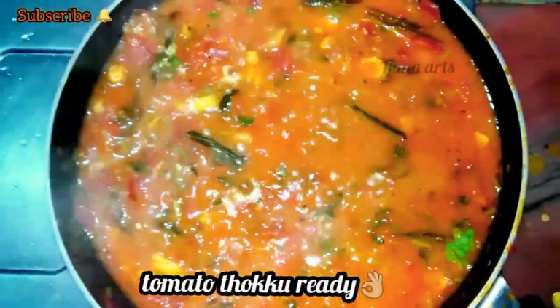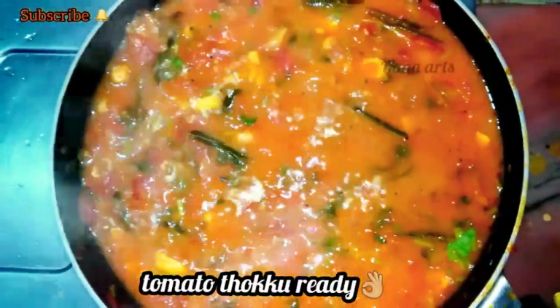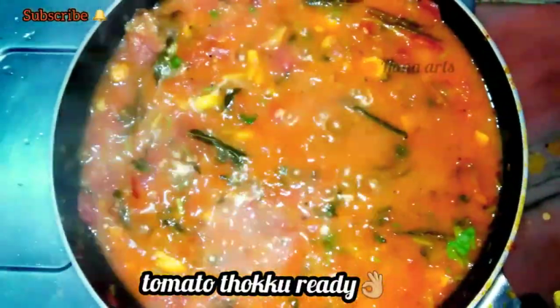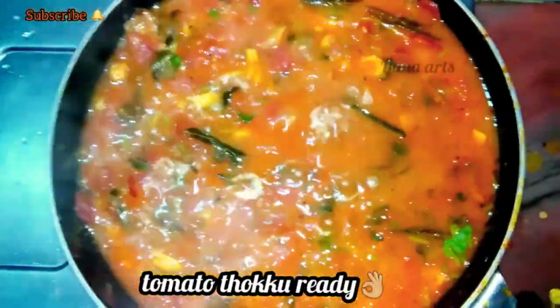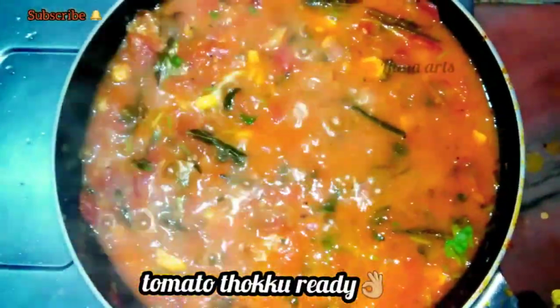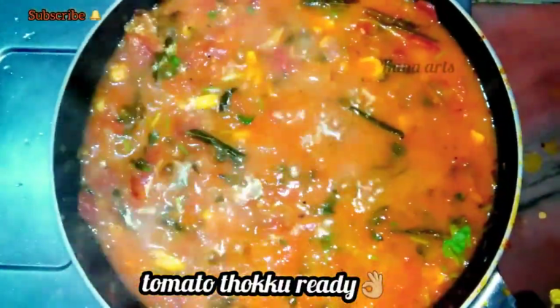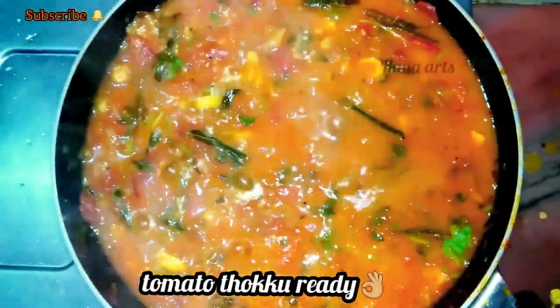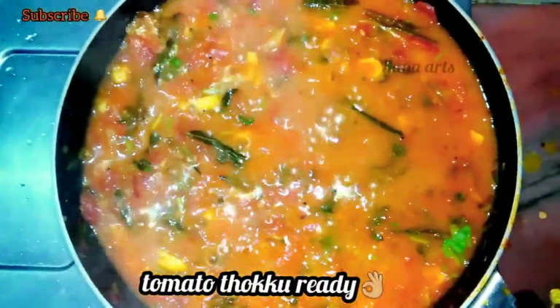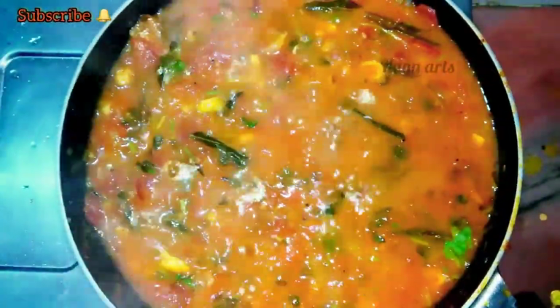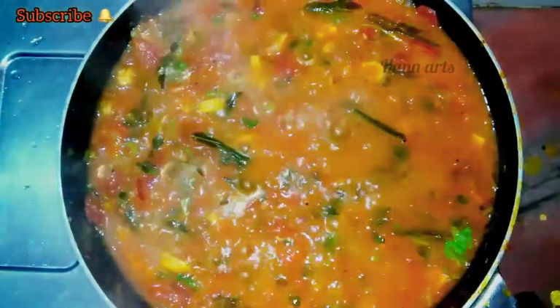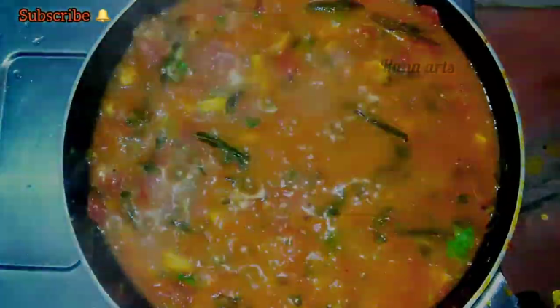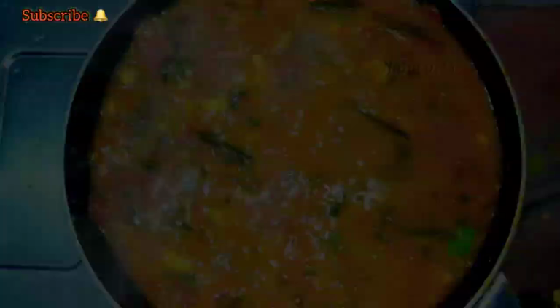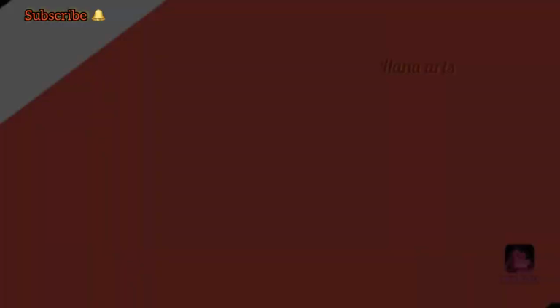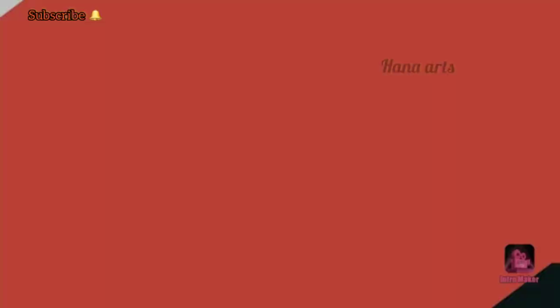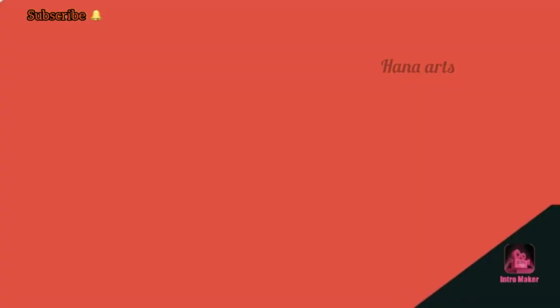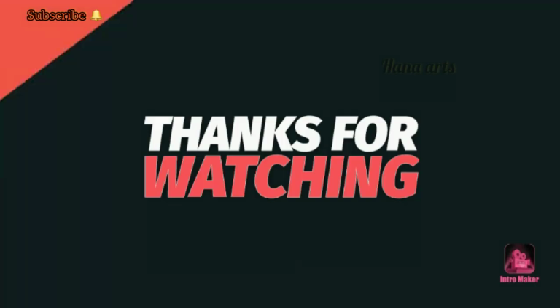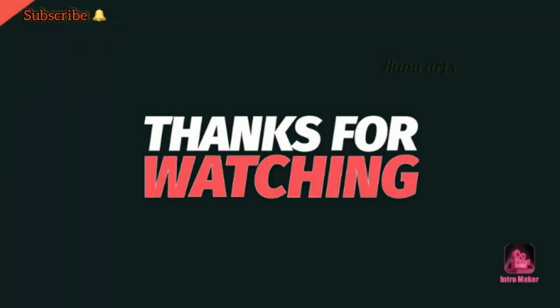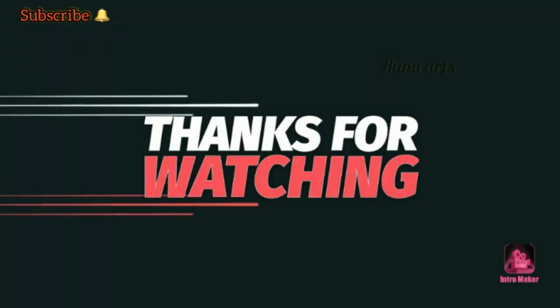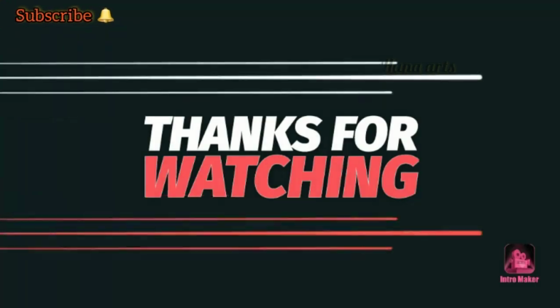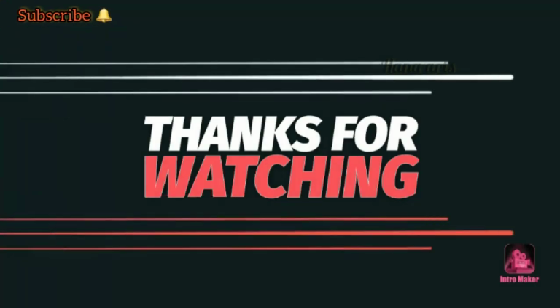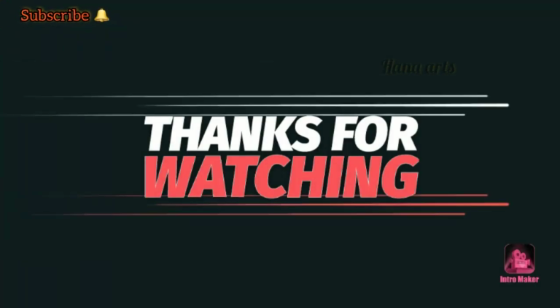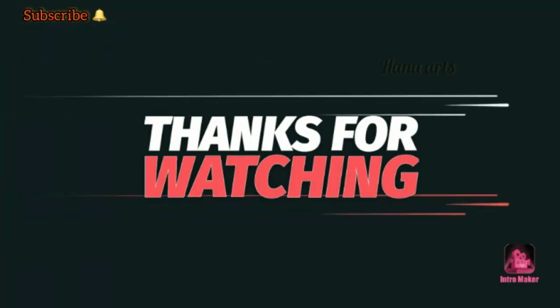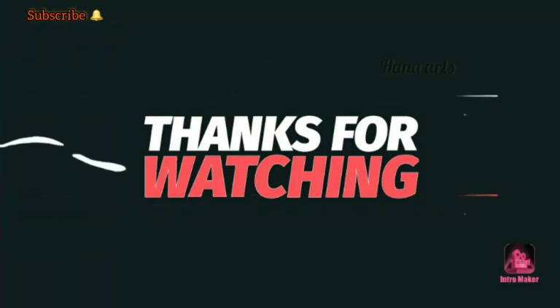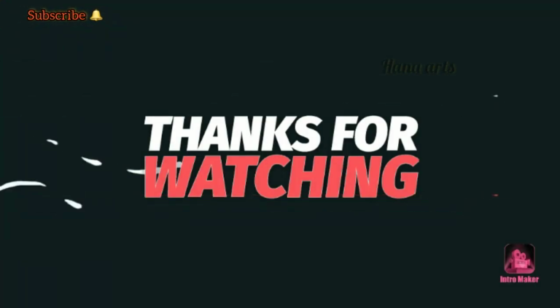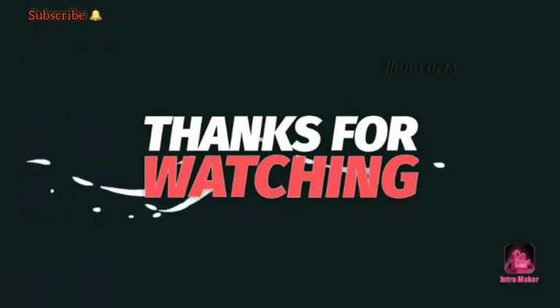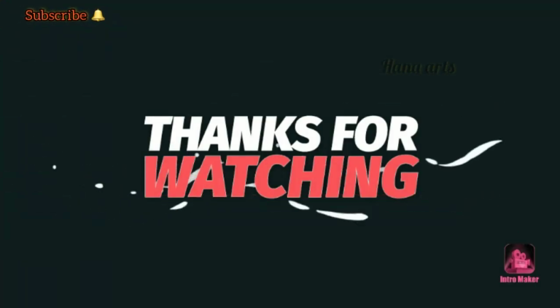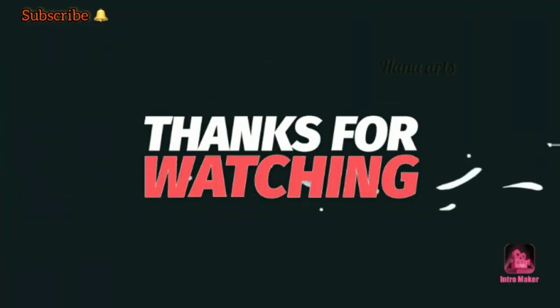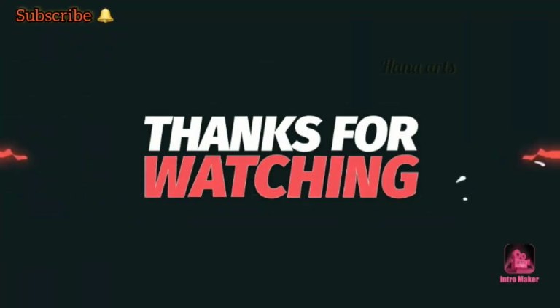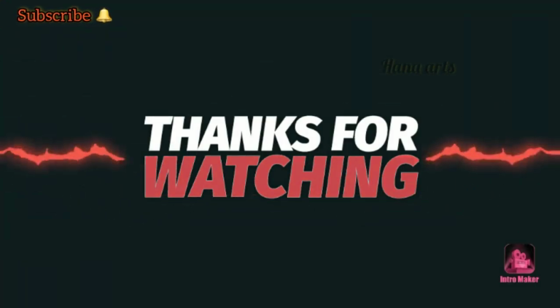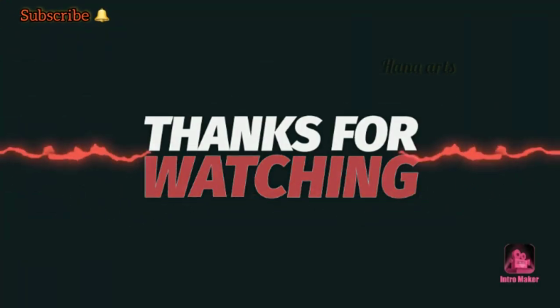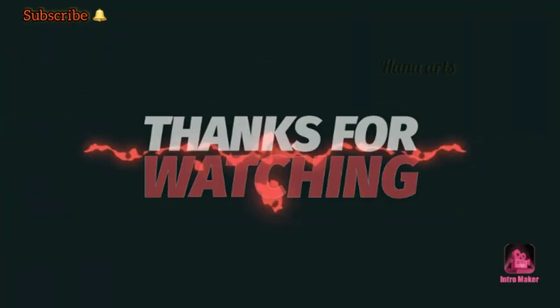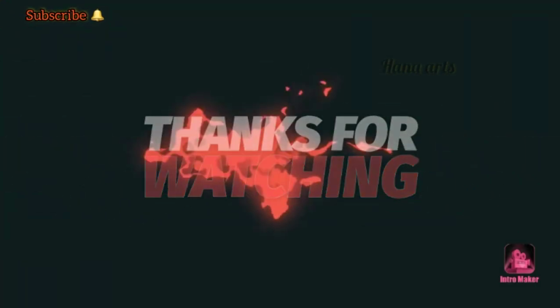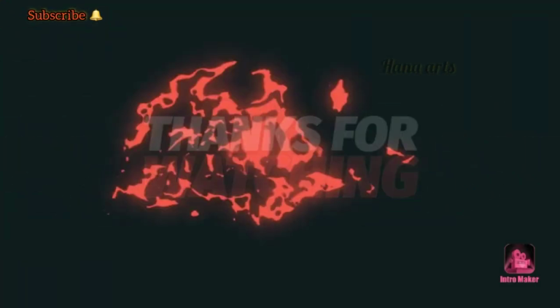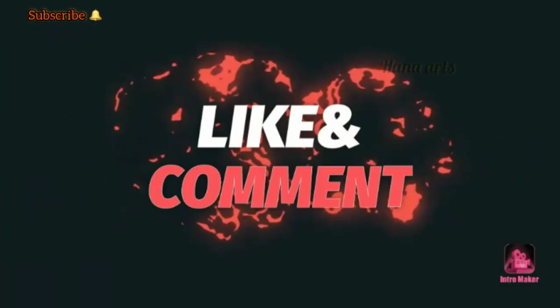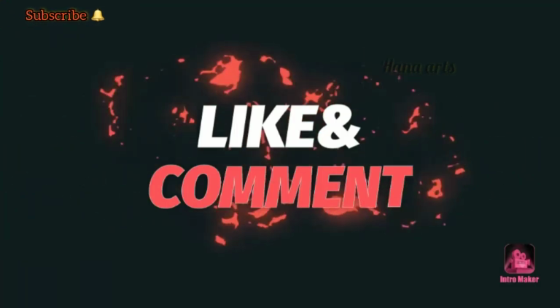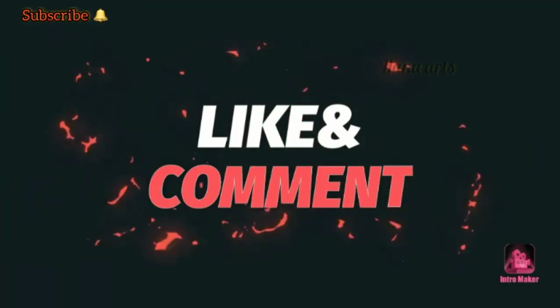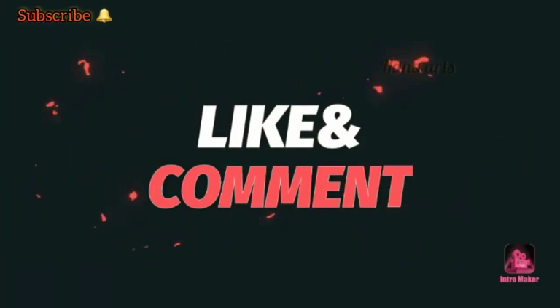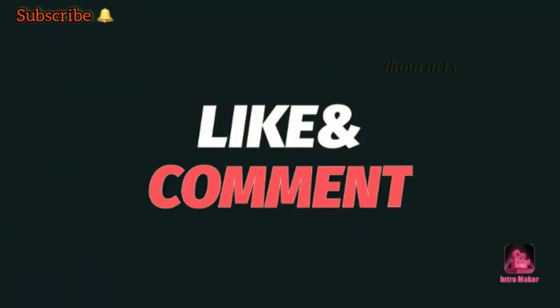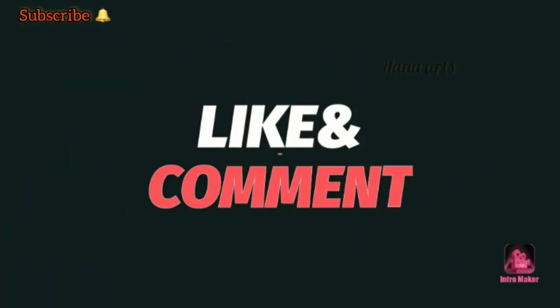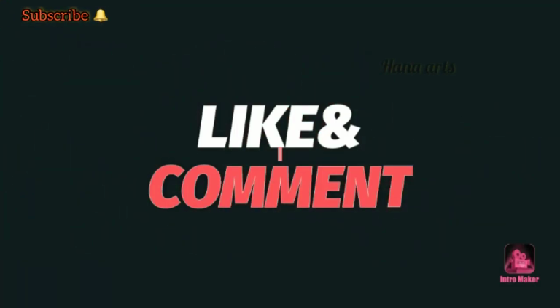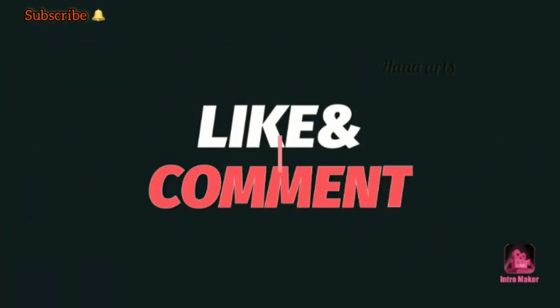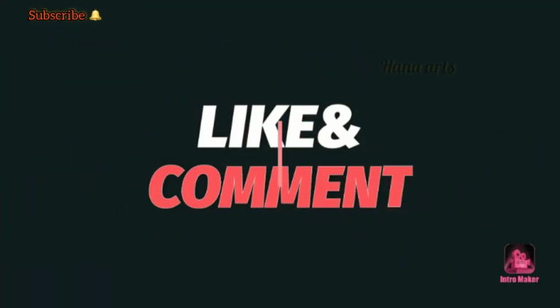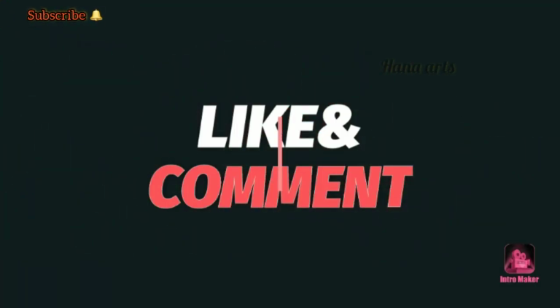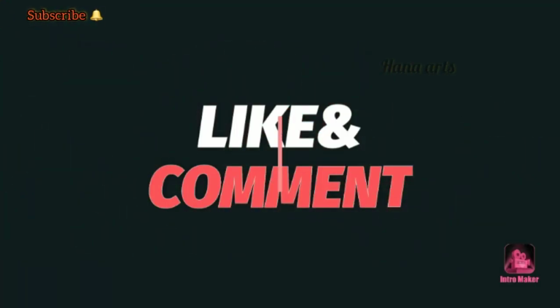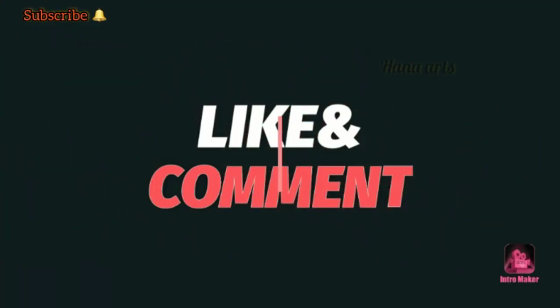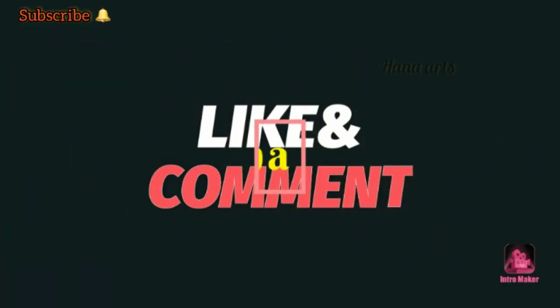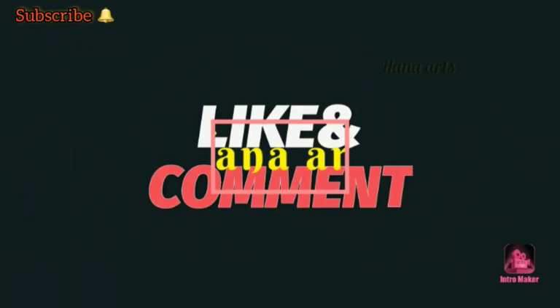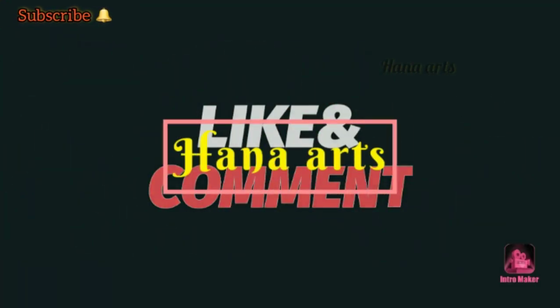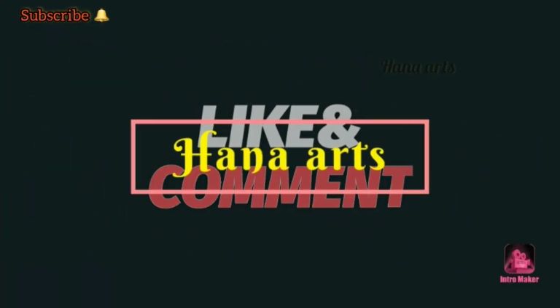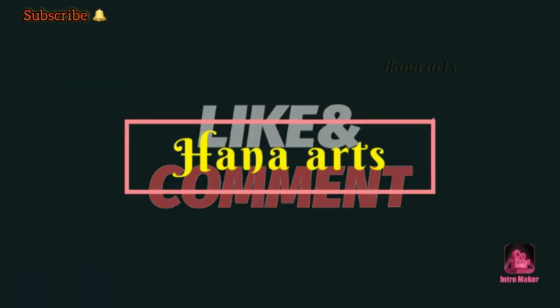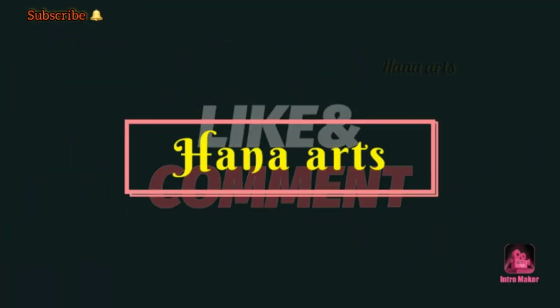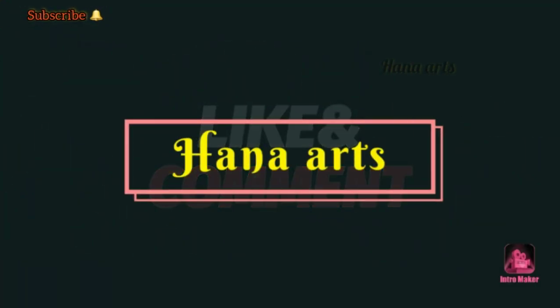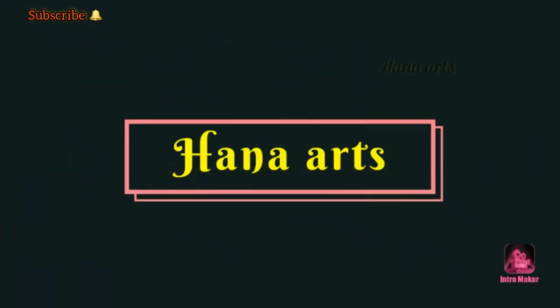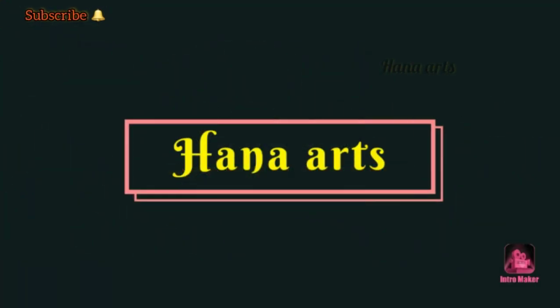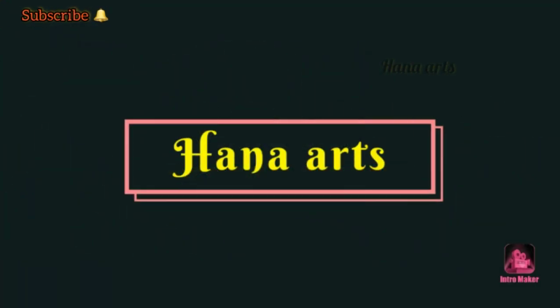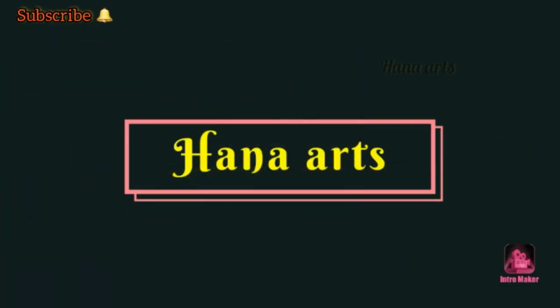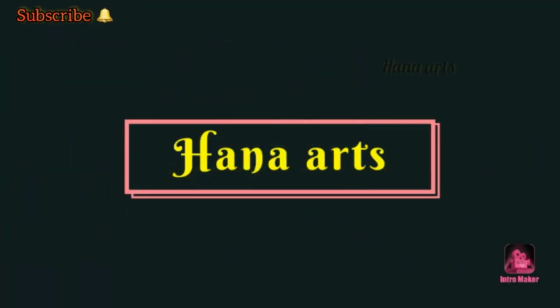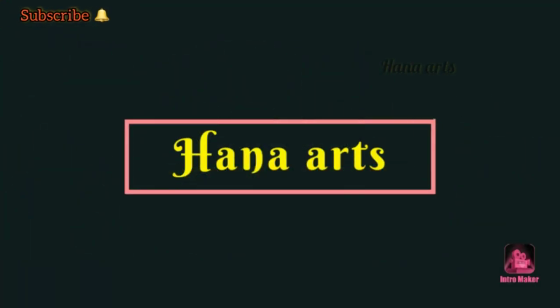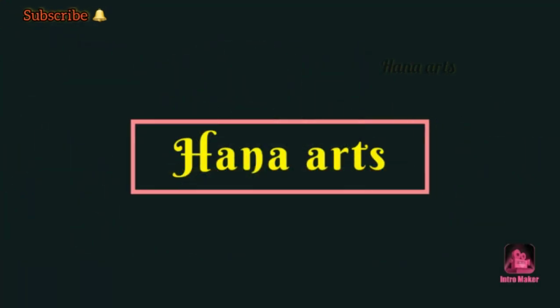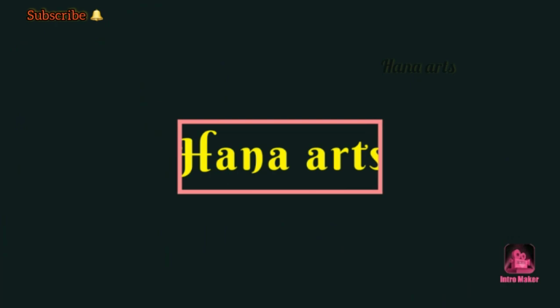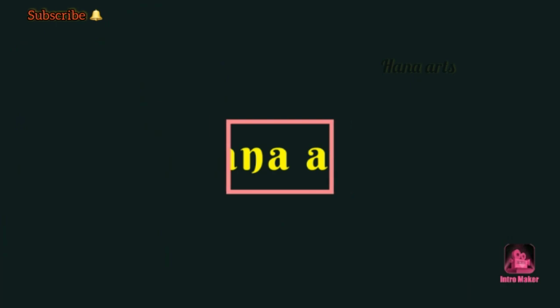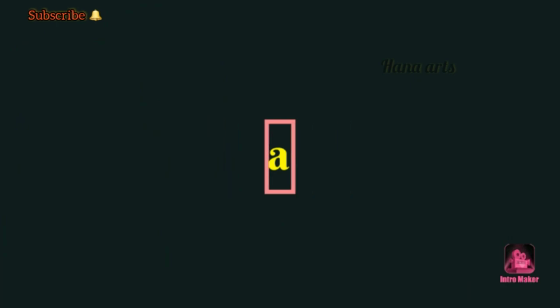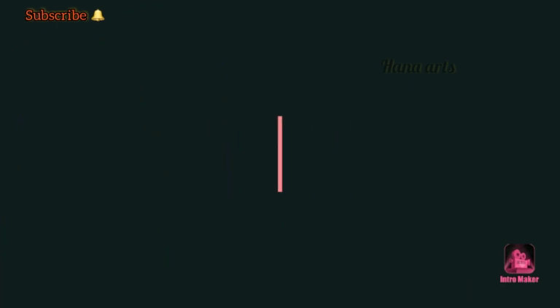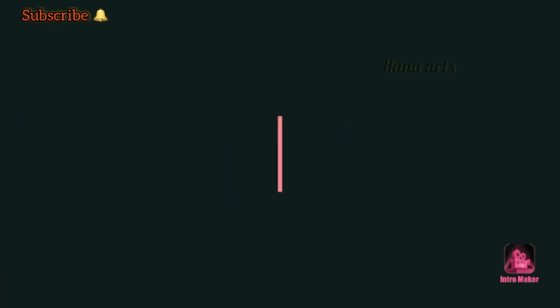Please like and comment. Thanks for watching. Thank you so much for watching!